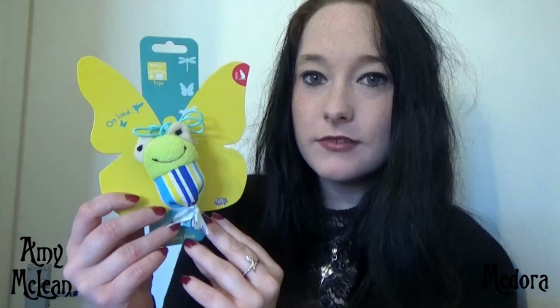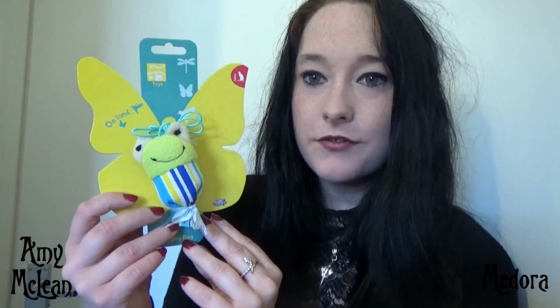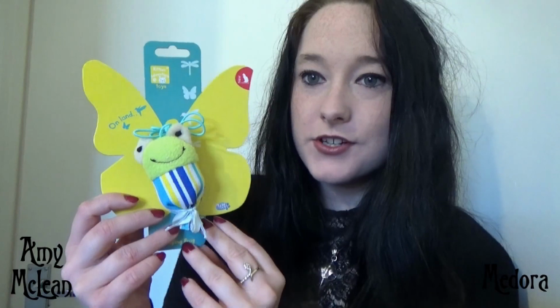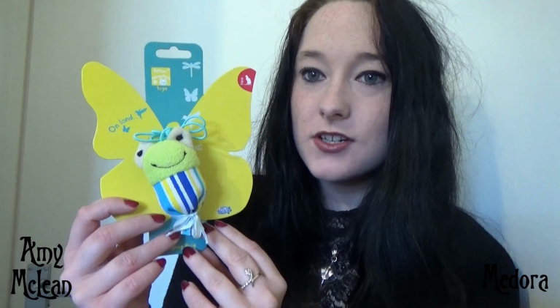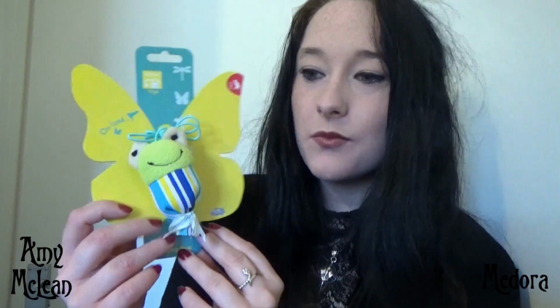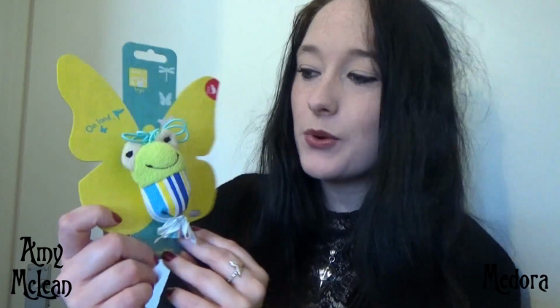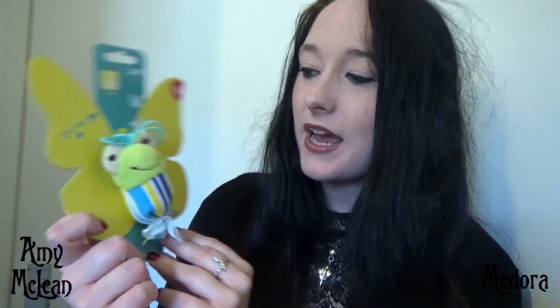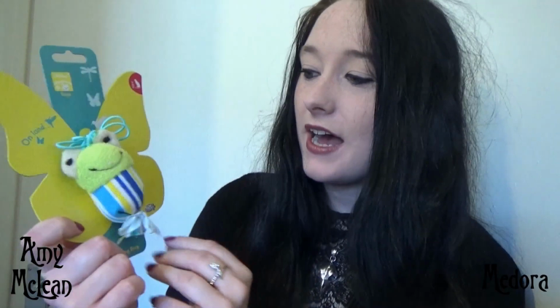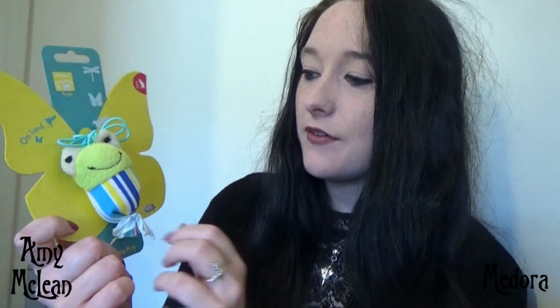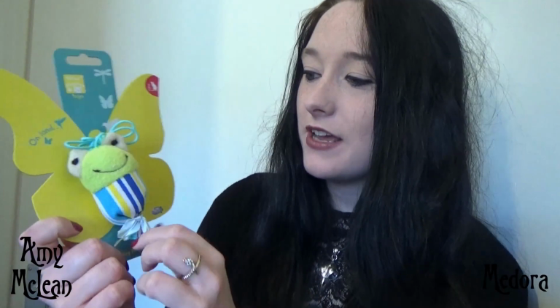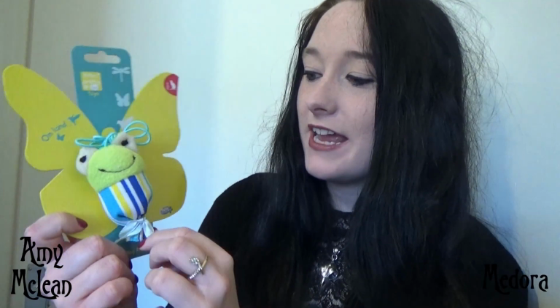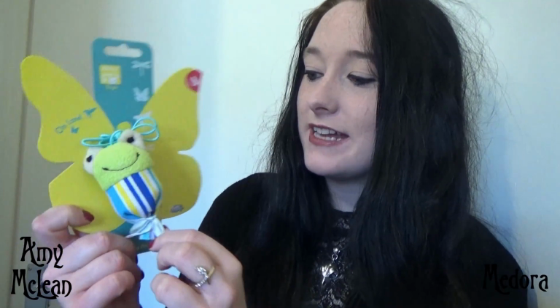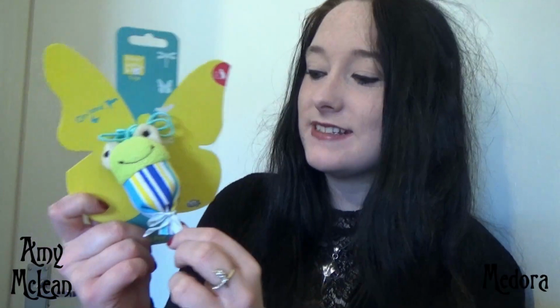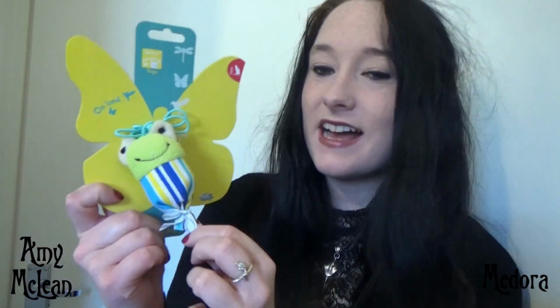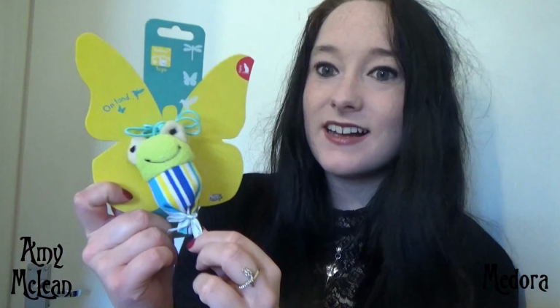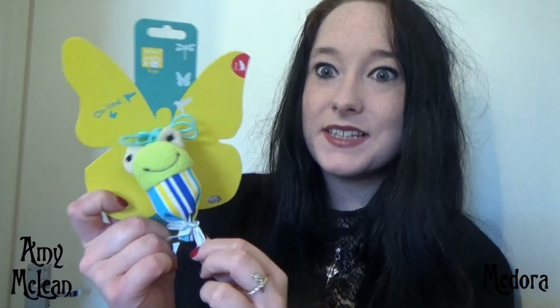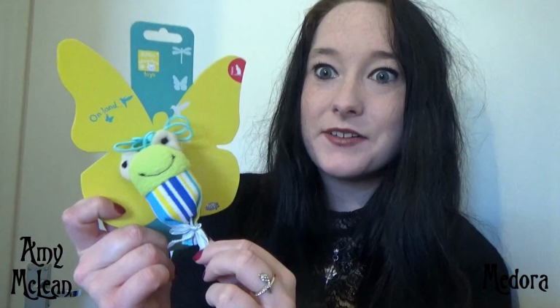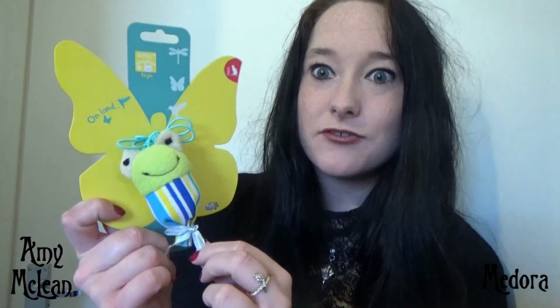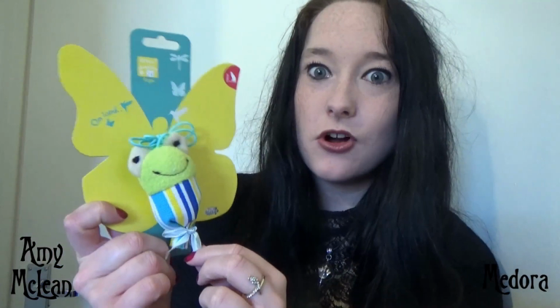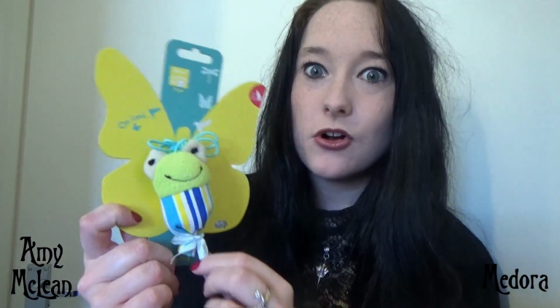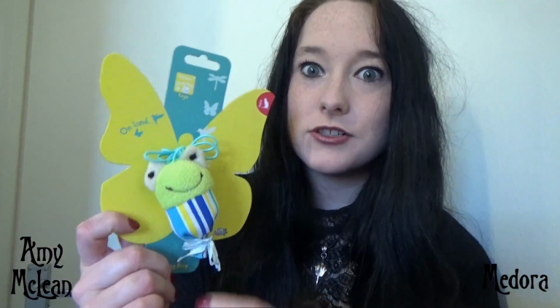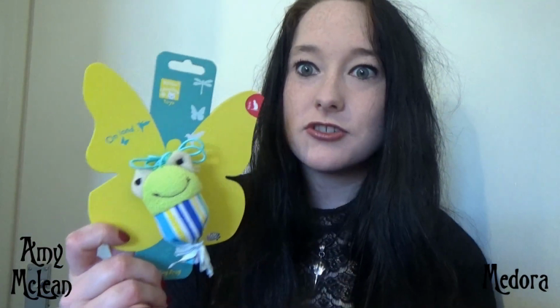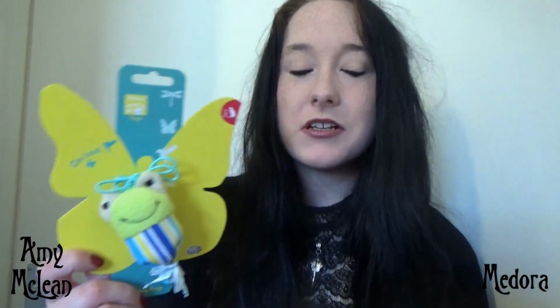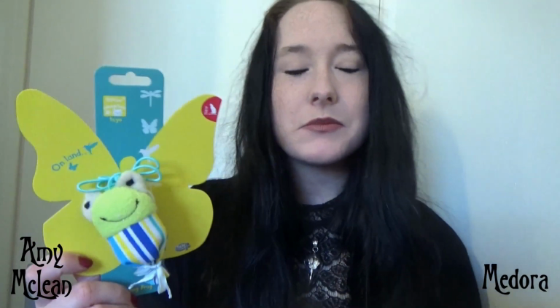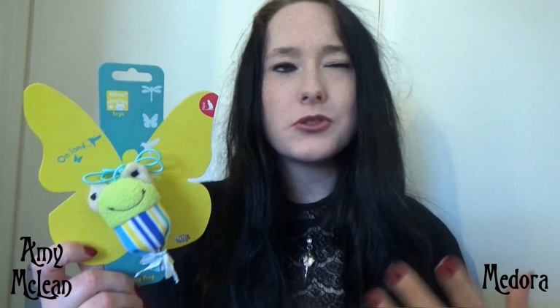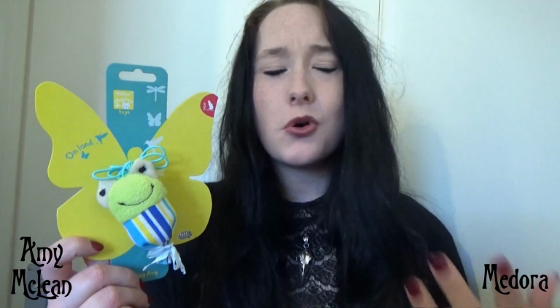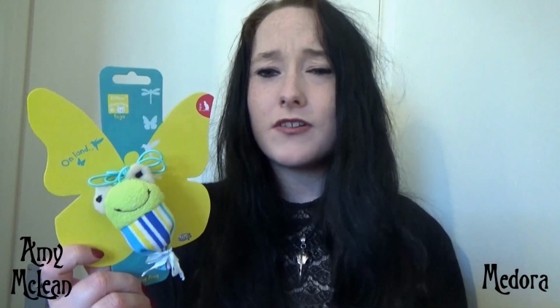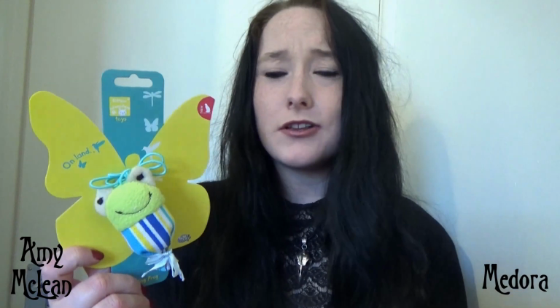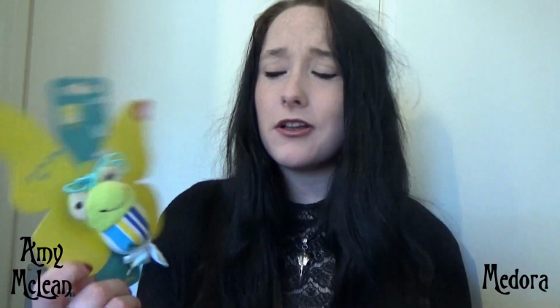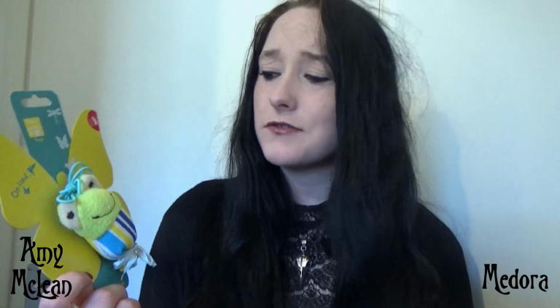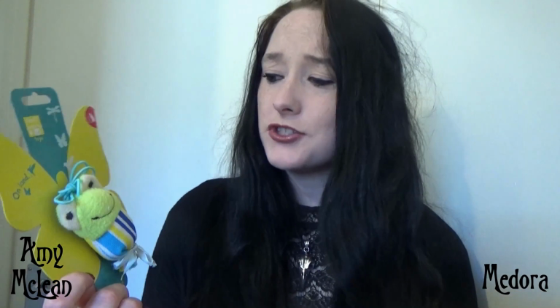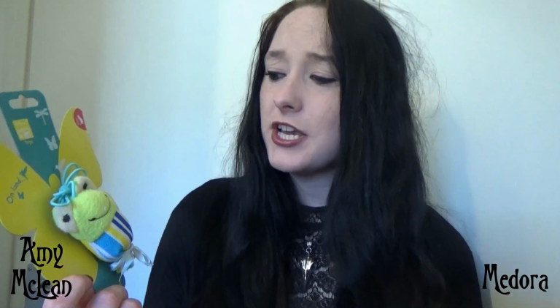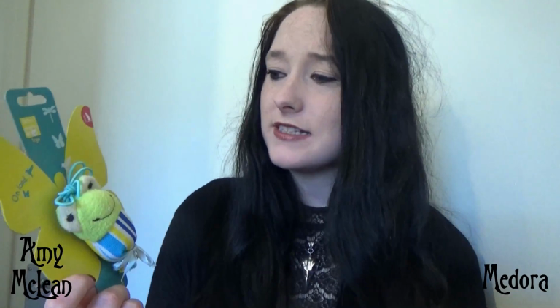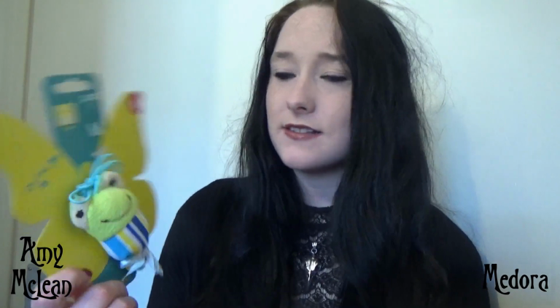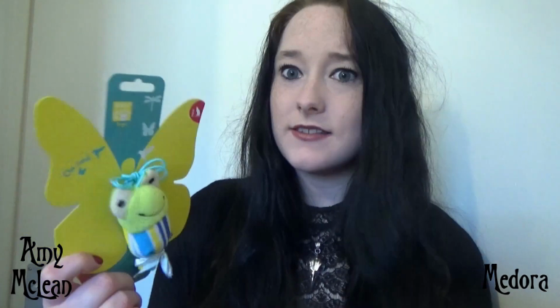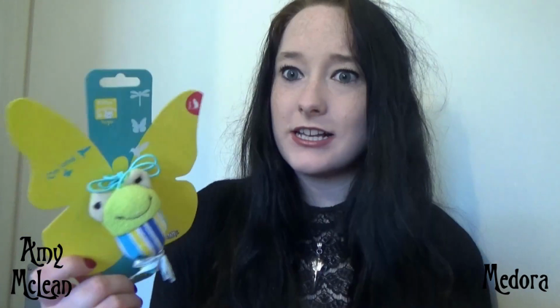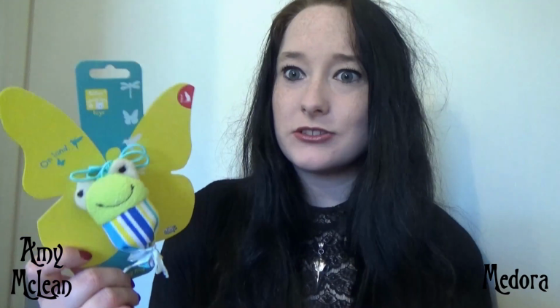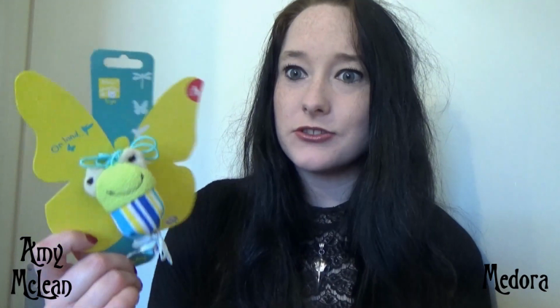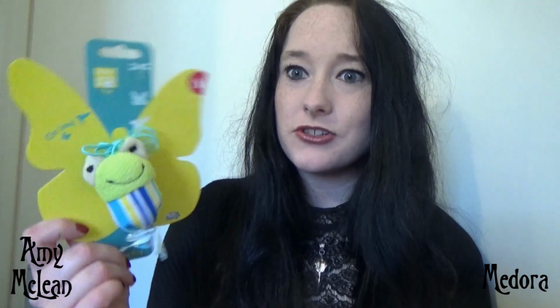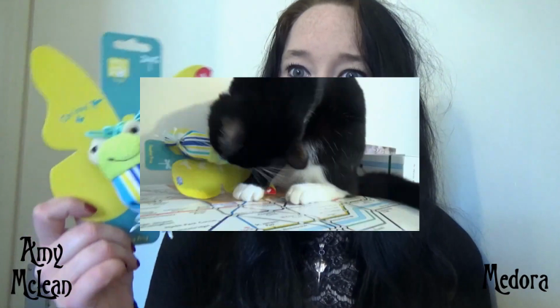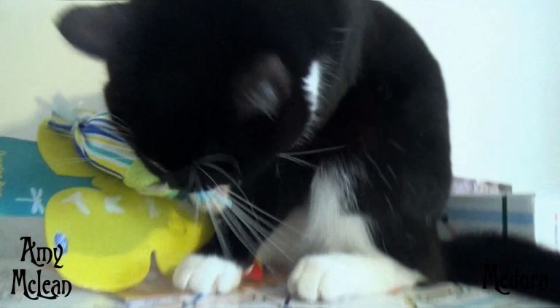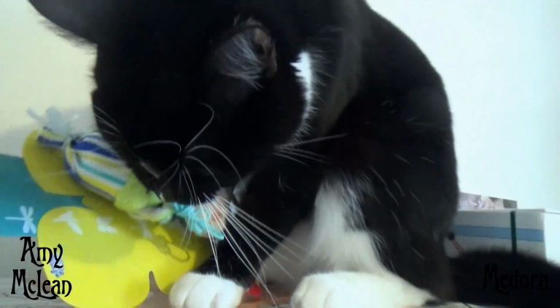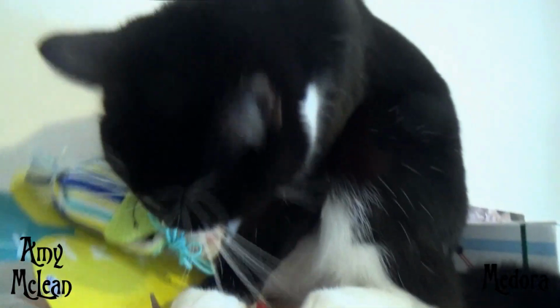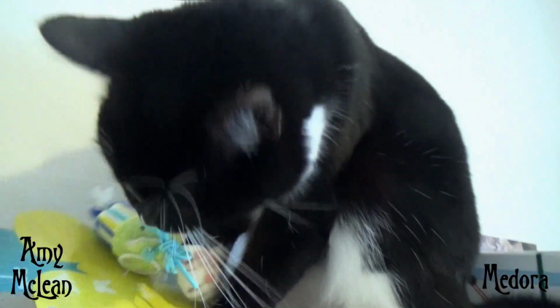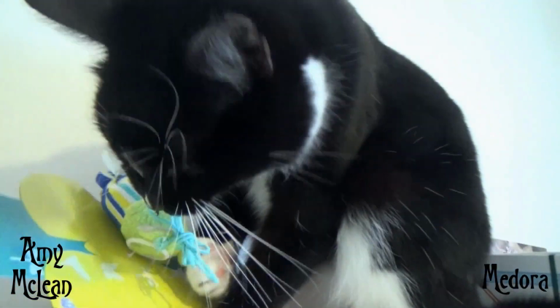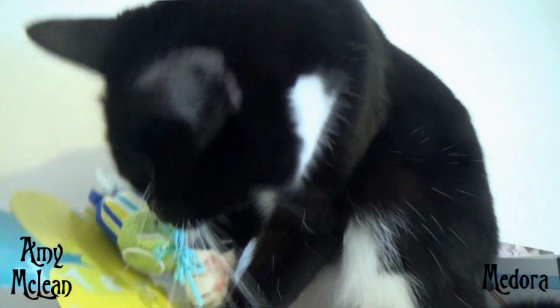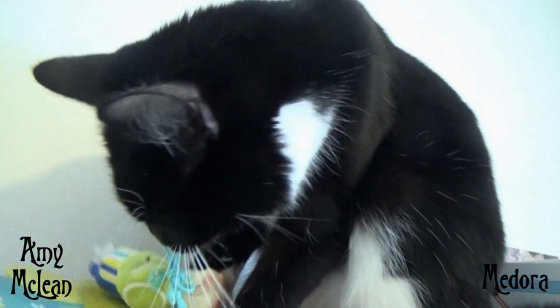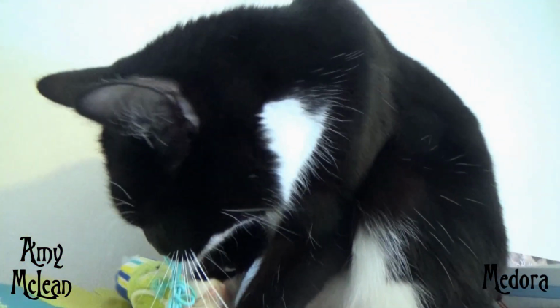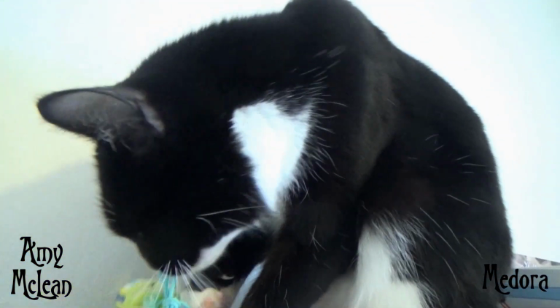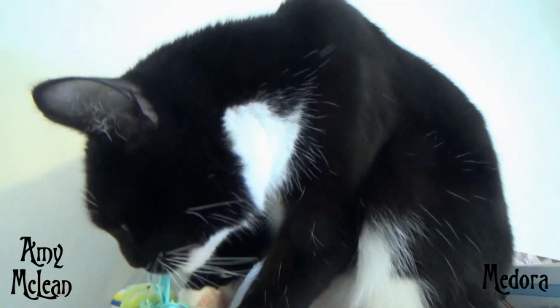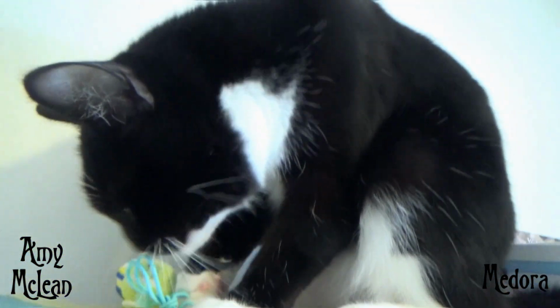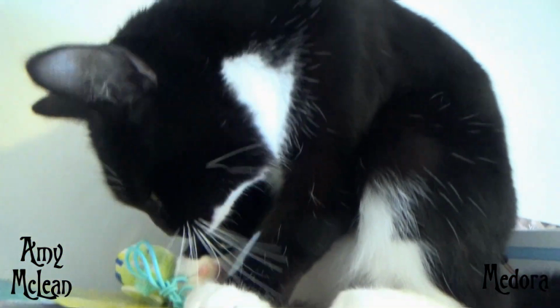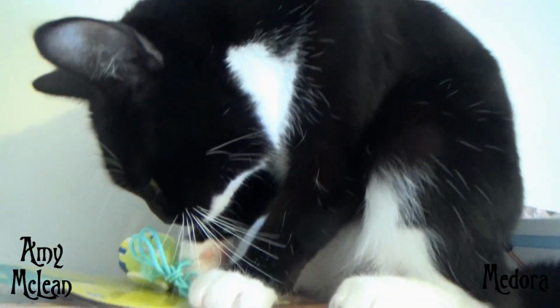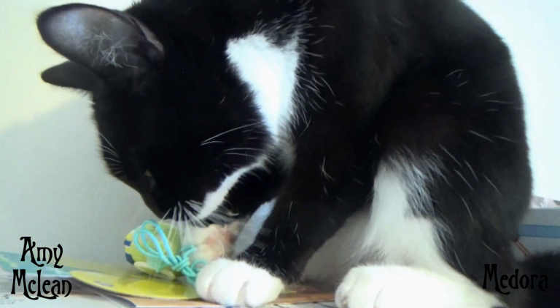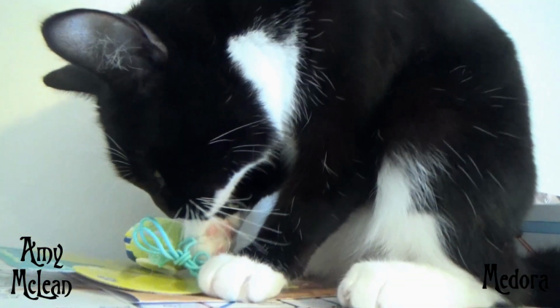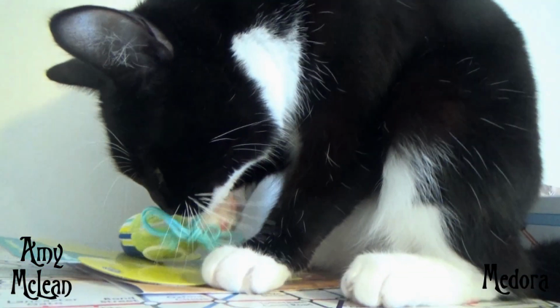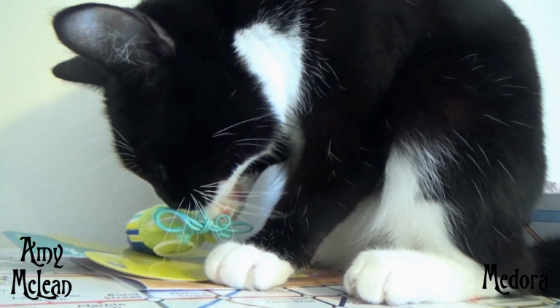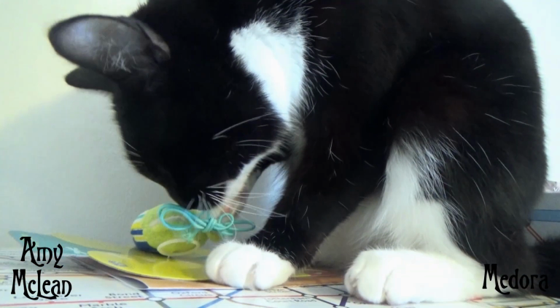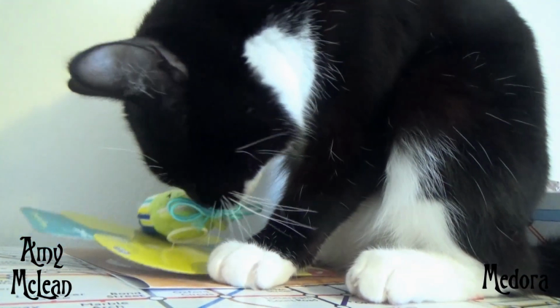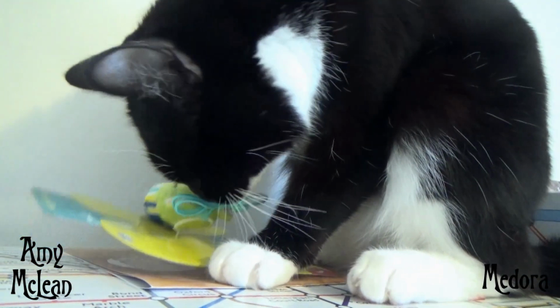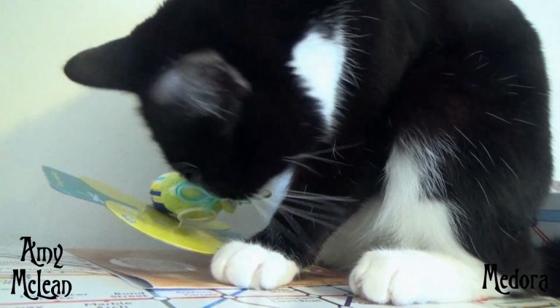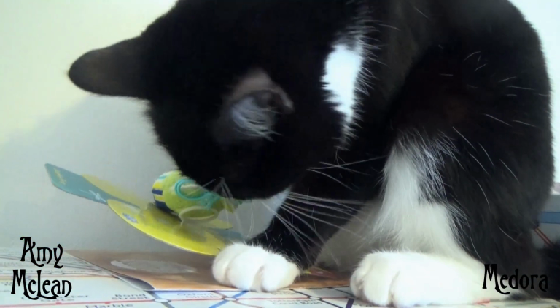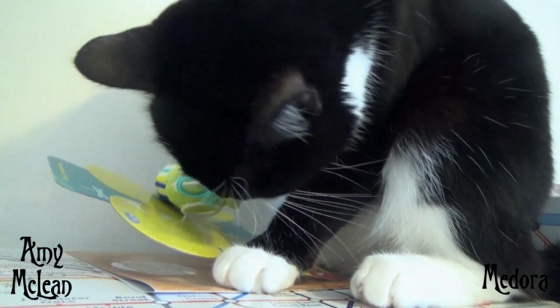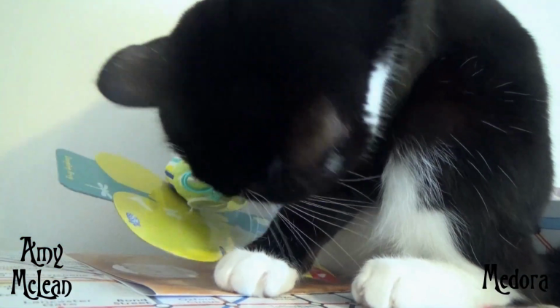First up we have a dangling frog on a string. Dora loves chasing things on strings, so I've got a funny feeling she's going to really enjoy this one.